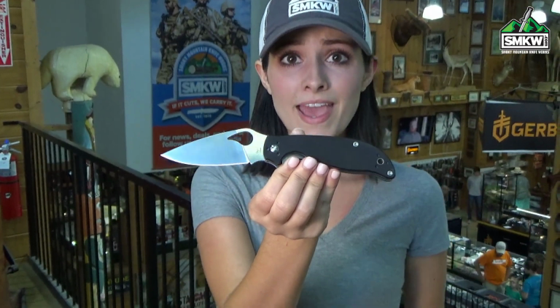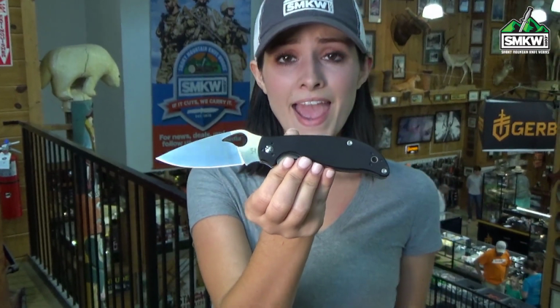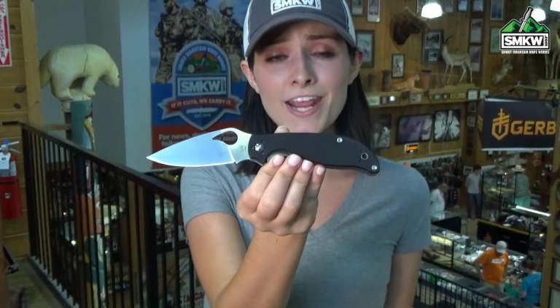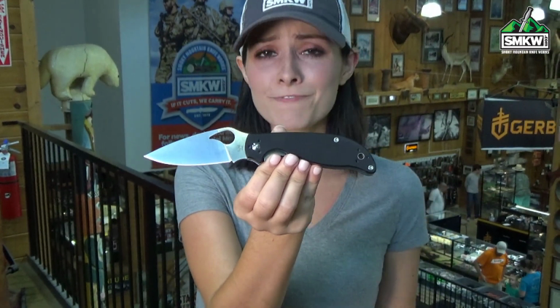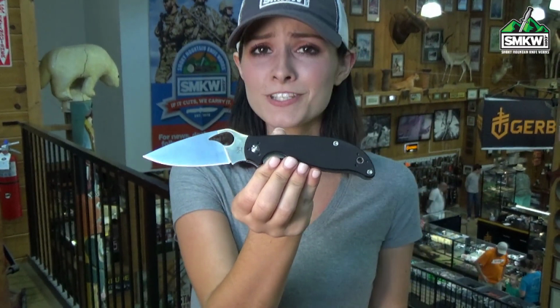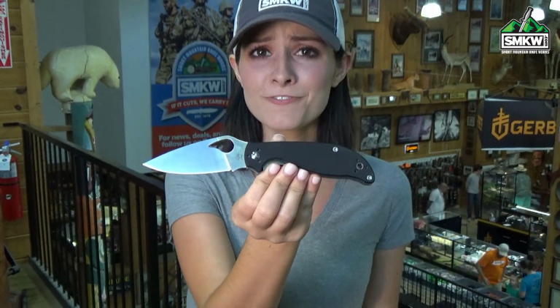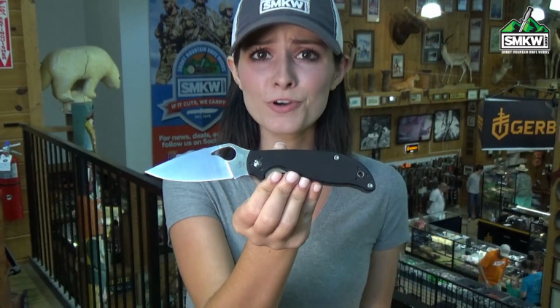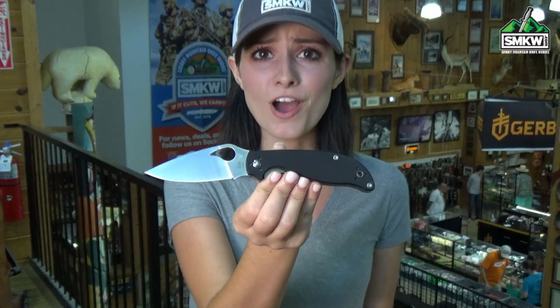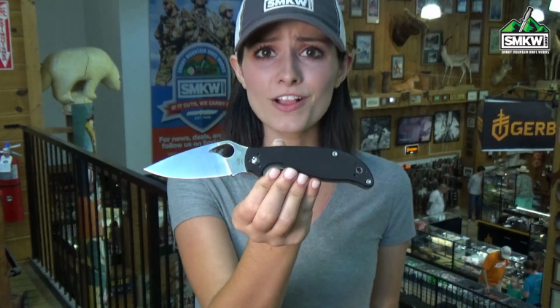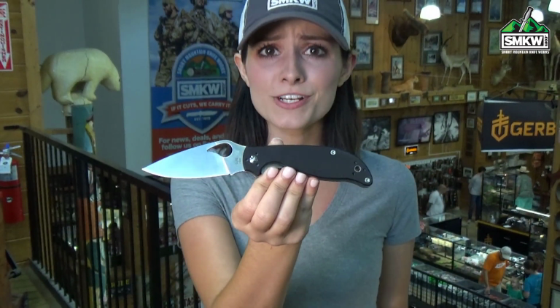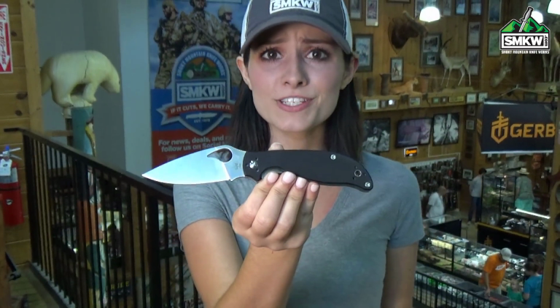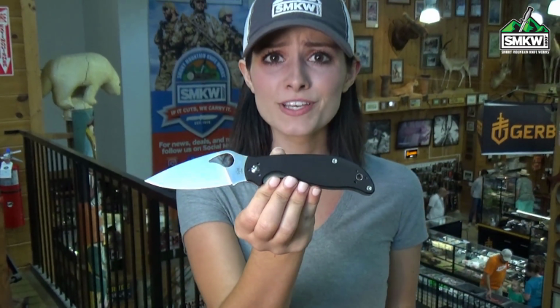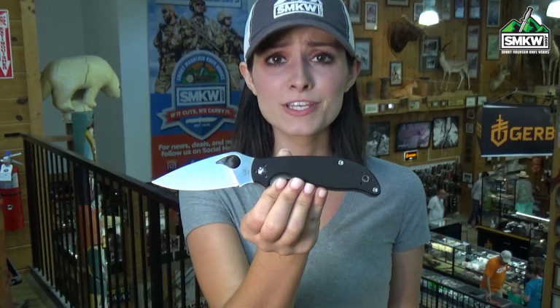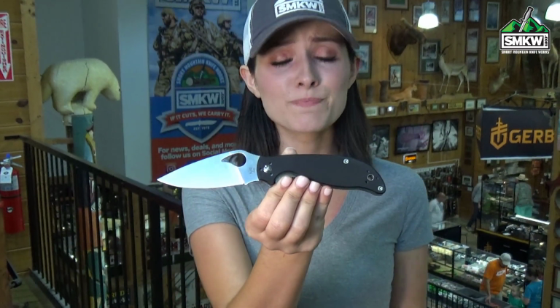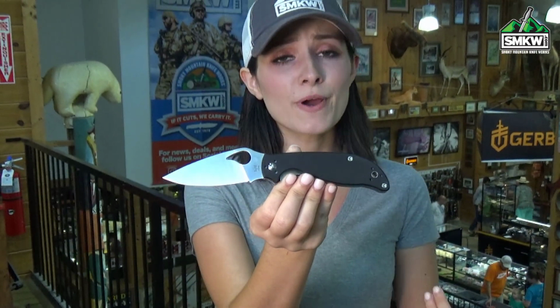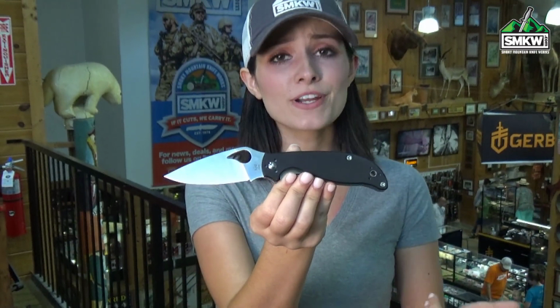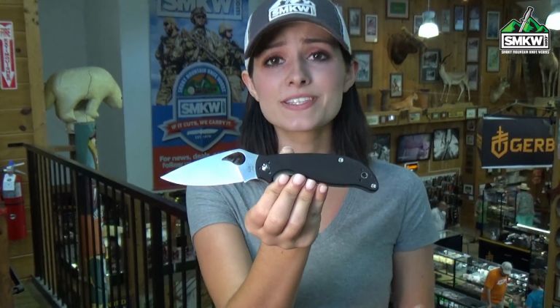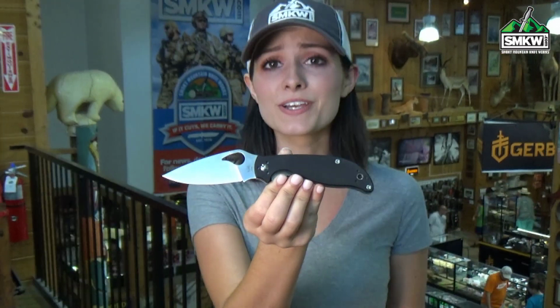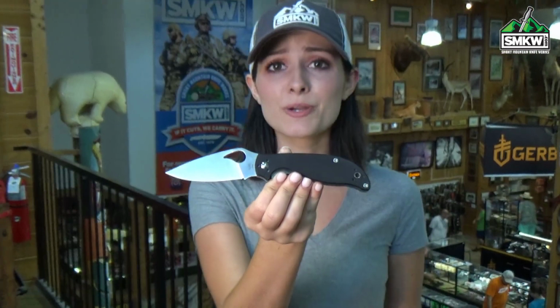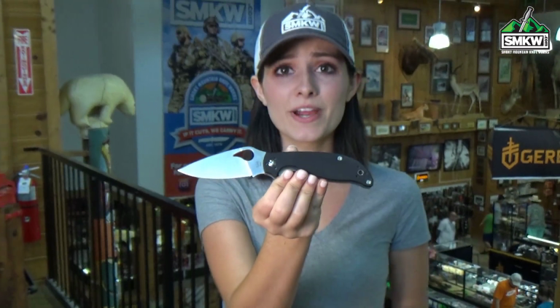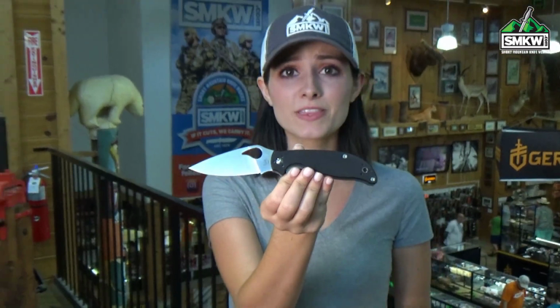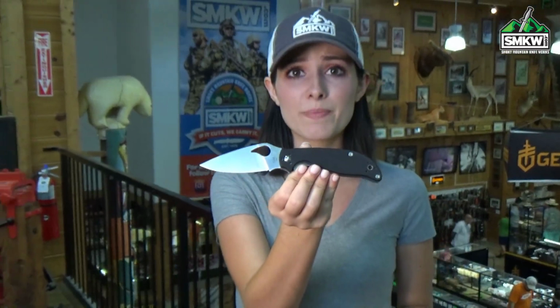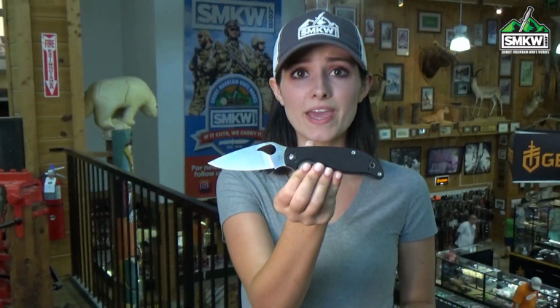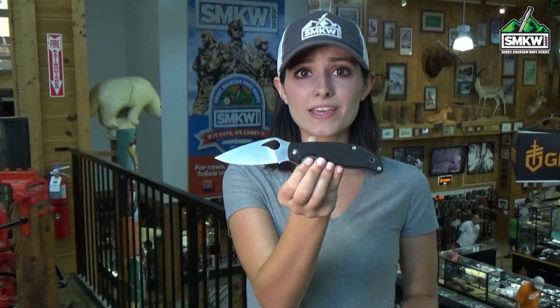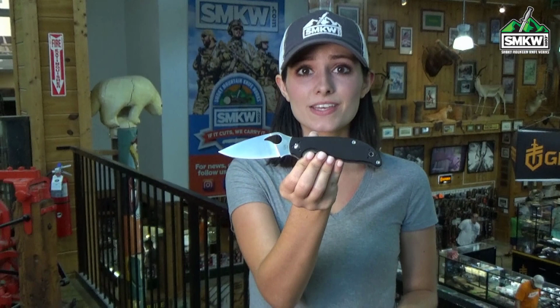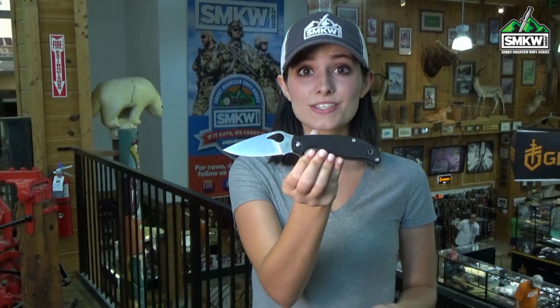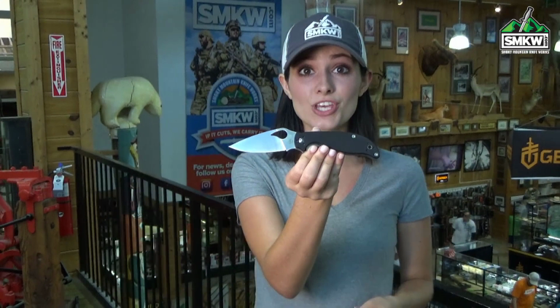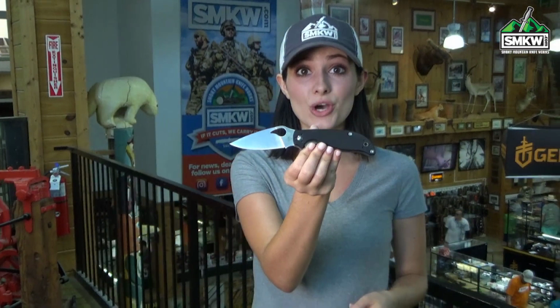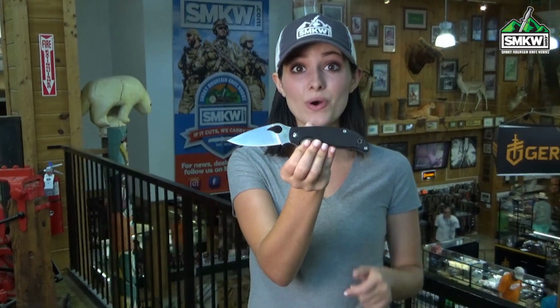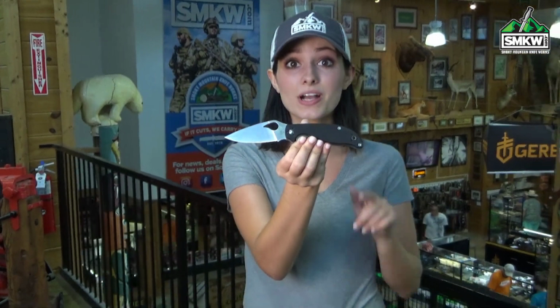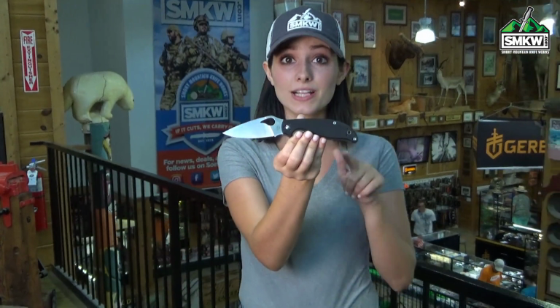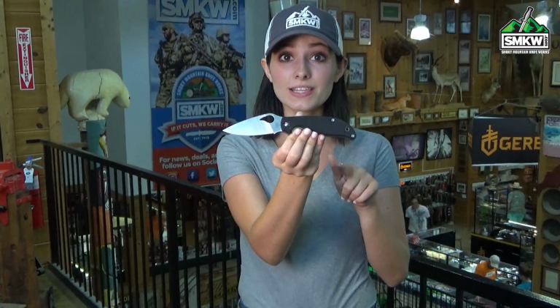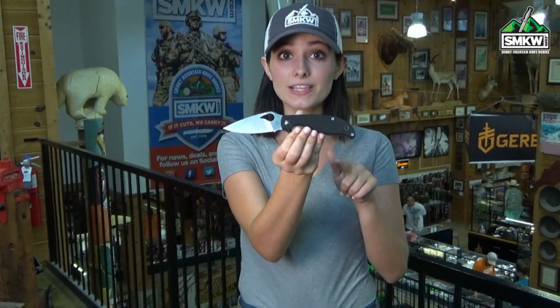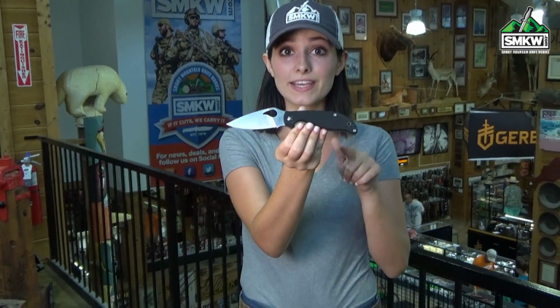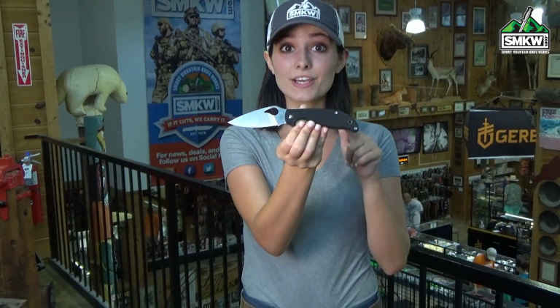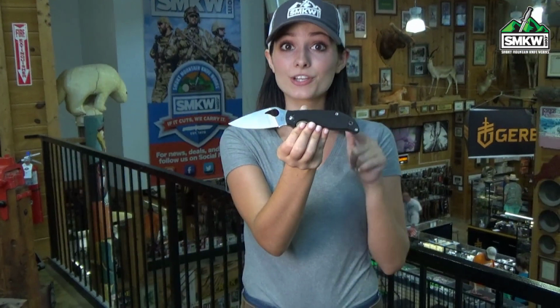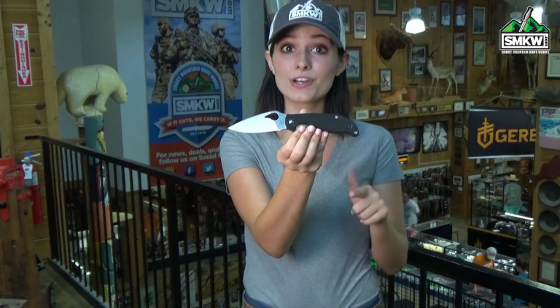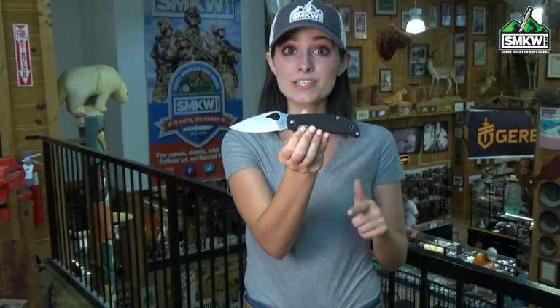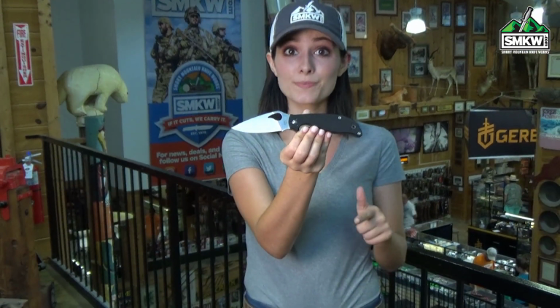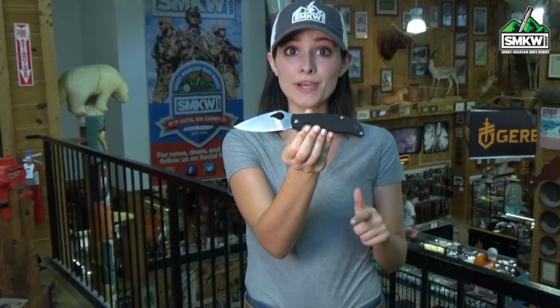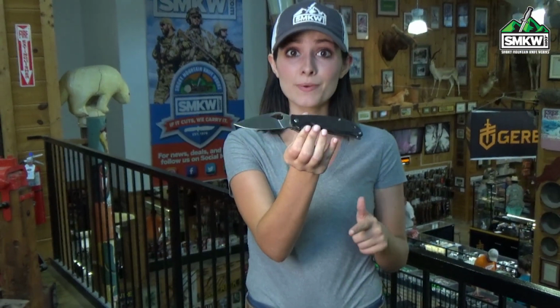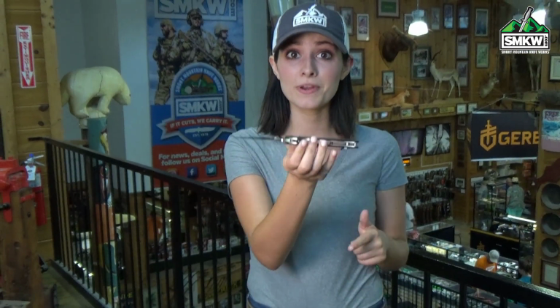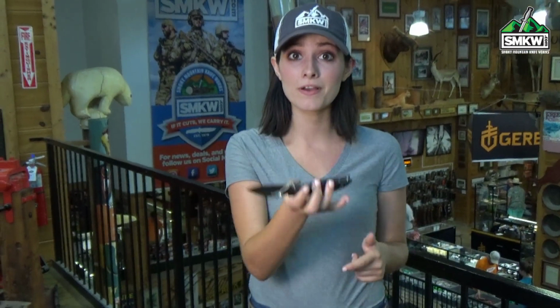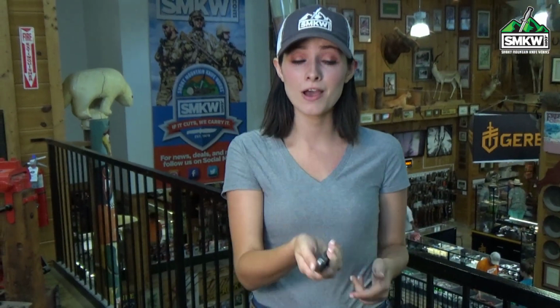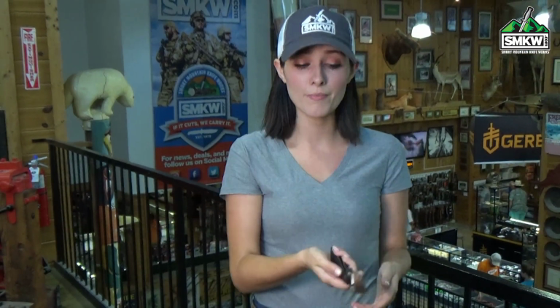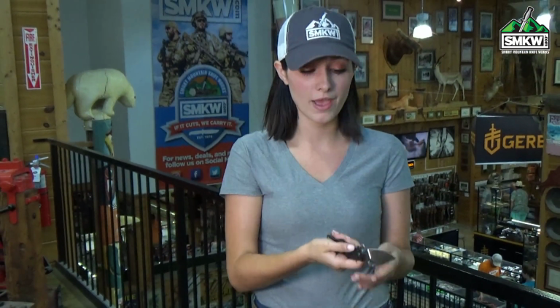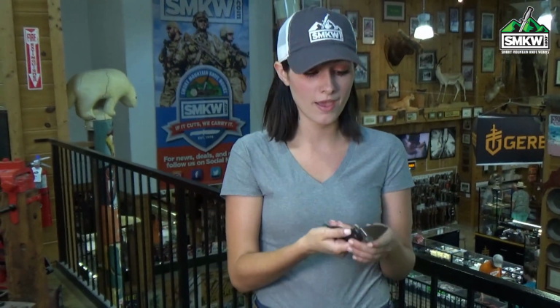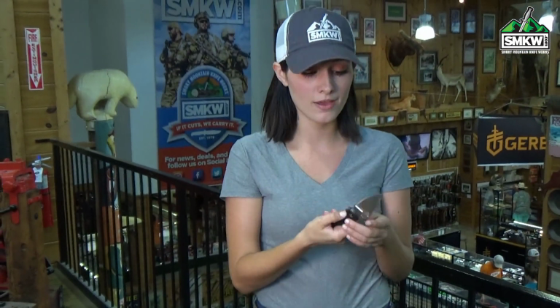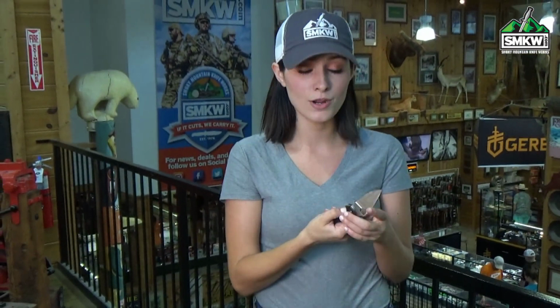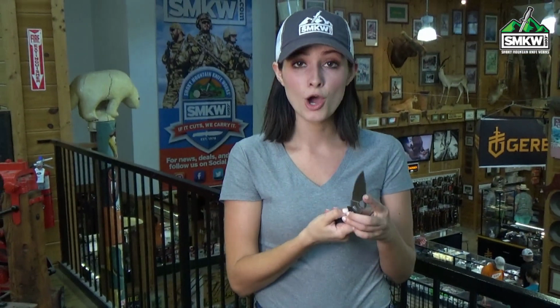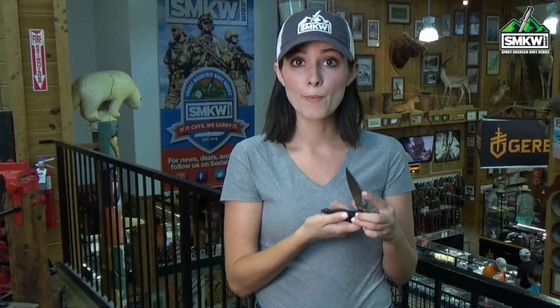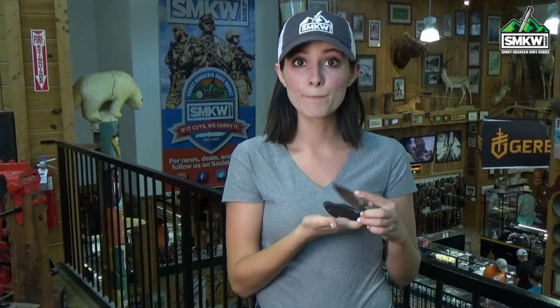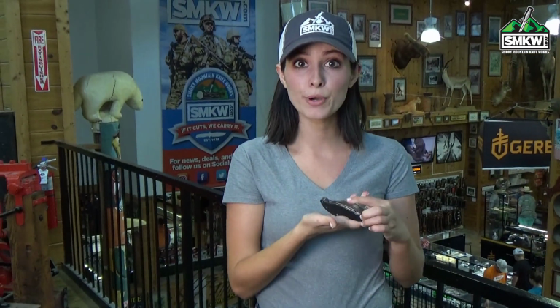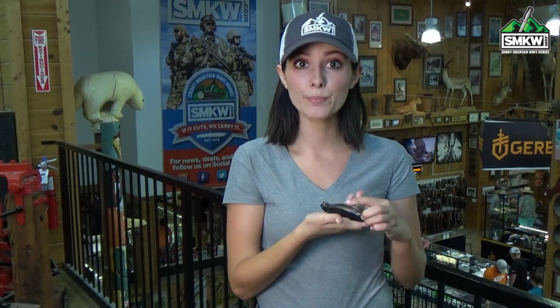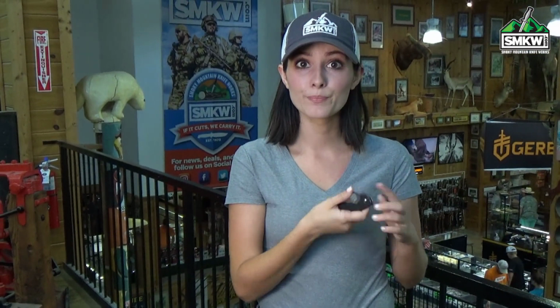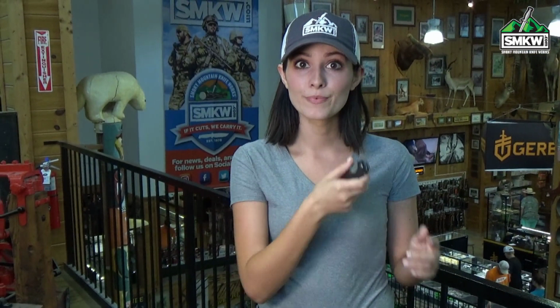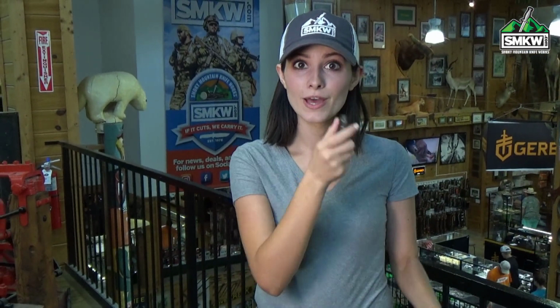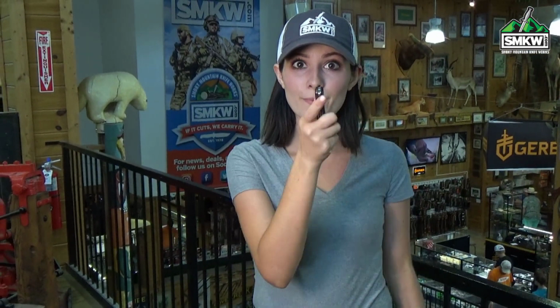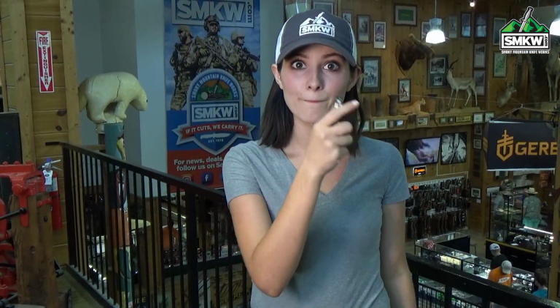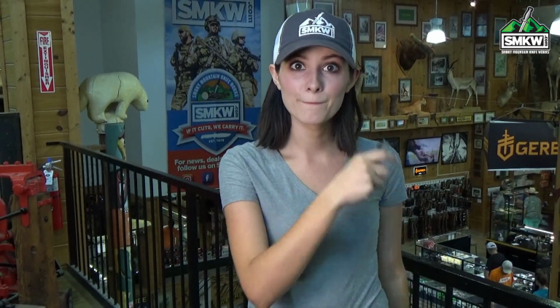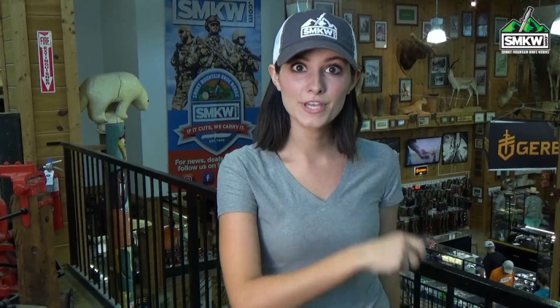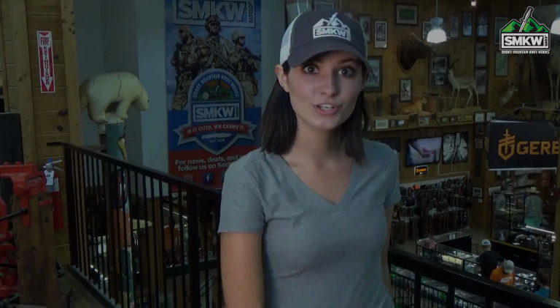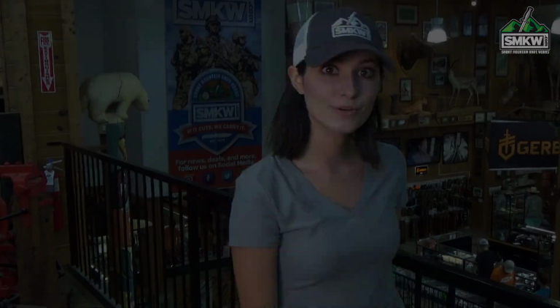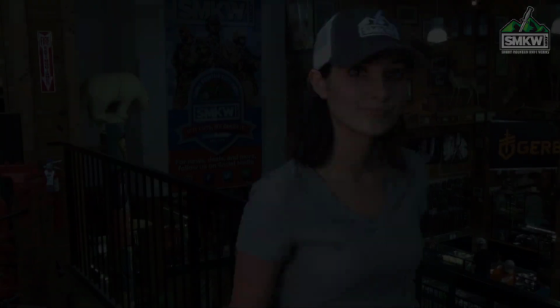And at $54, this Byrd isn't going to break the bank. Click the link, go to smkw.com and get your own.